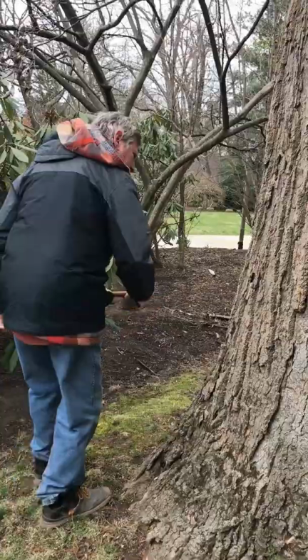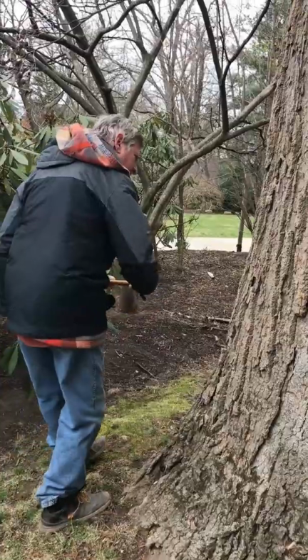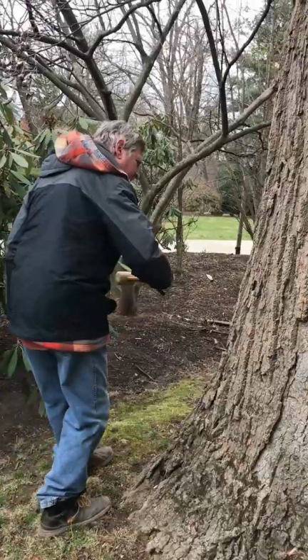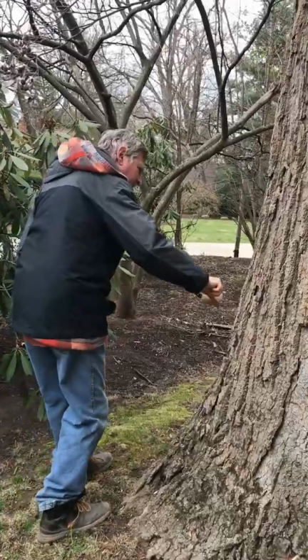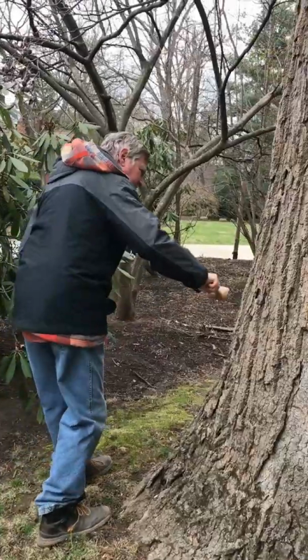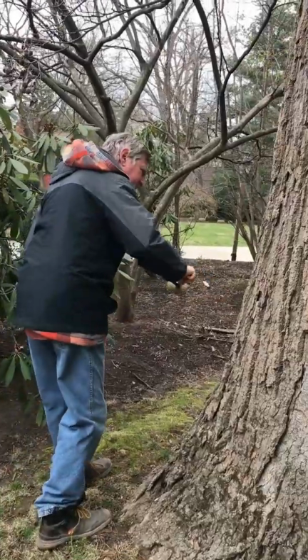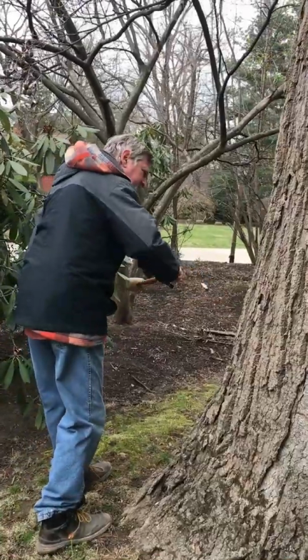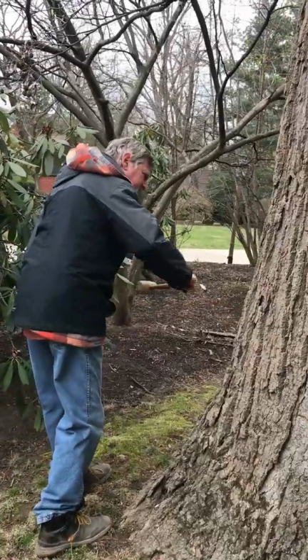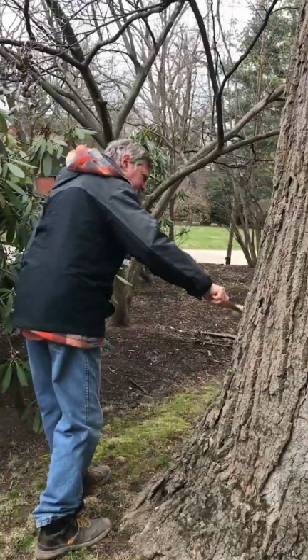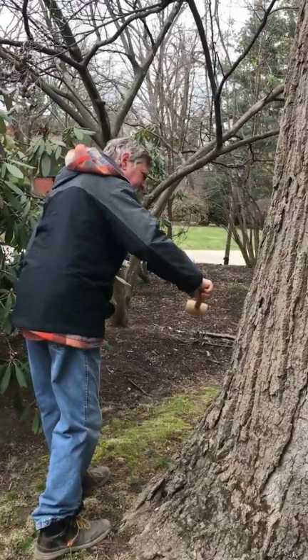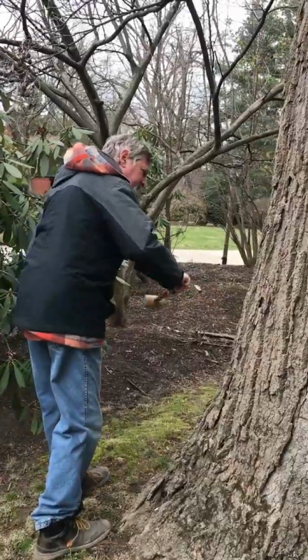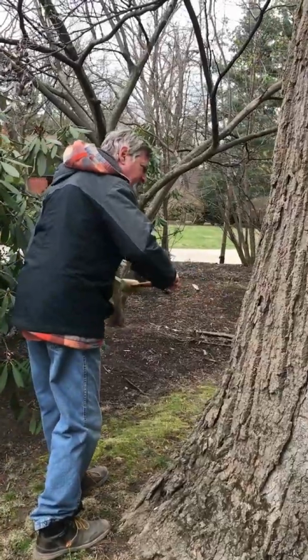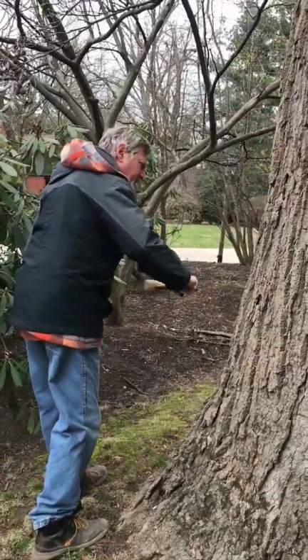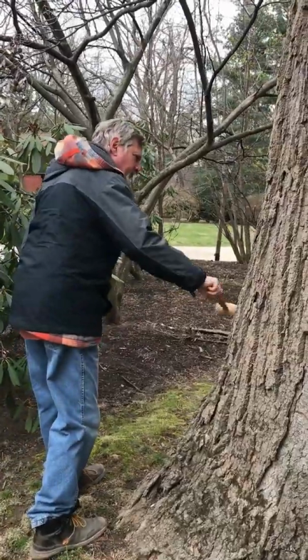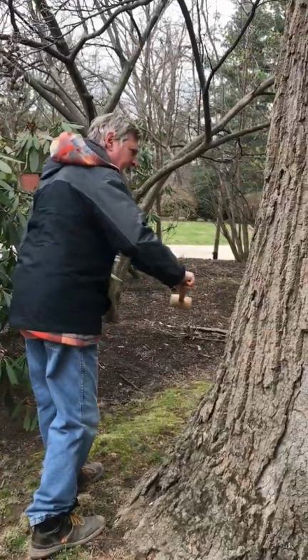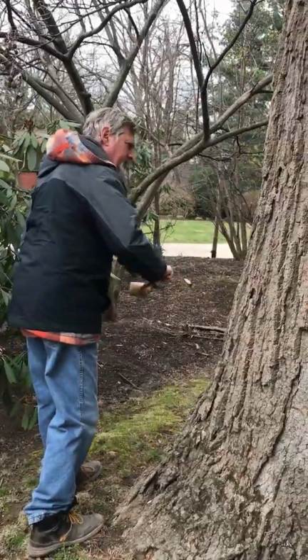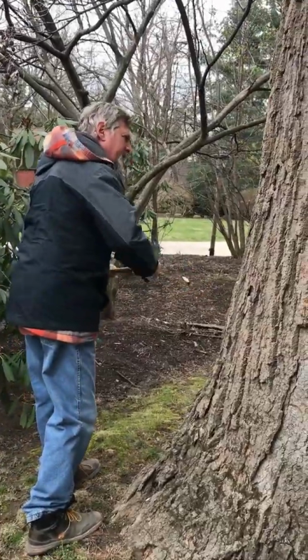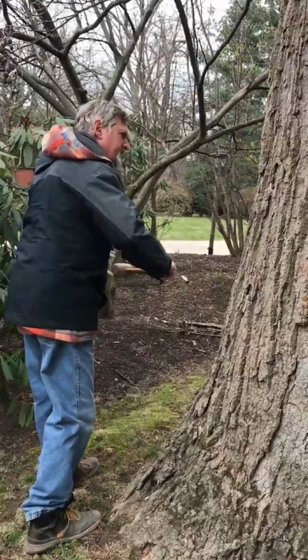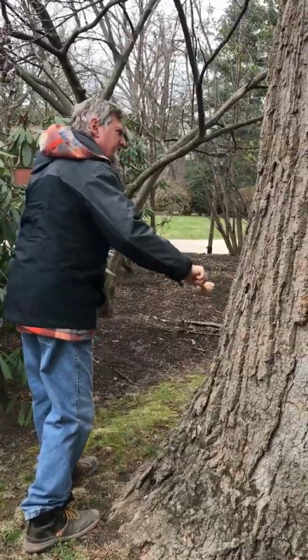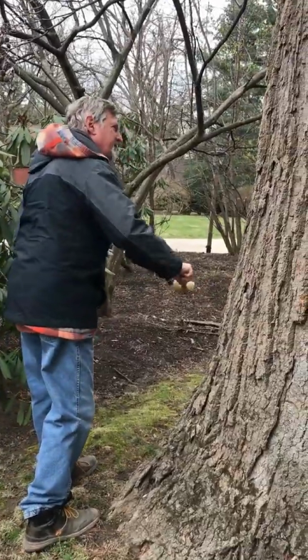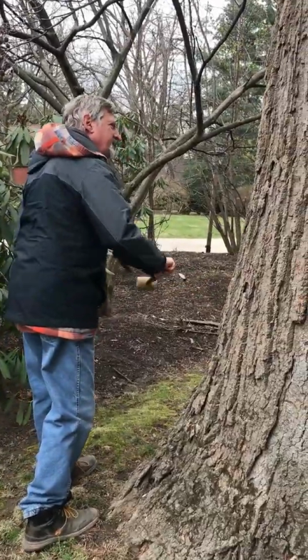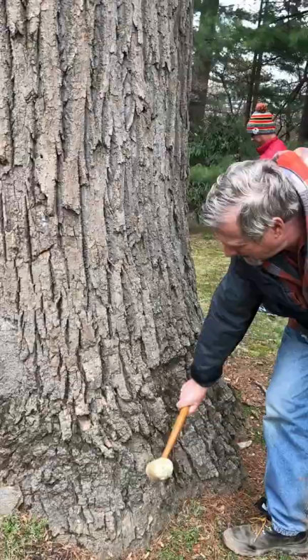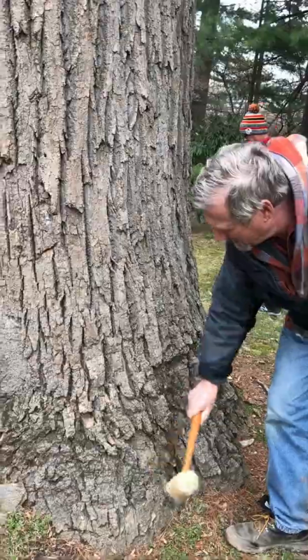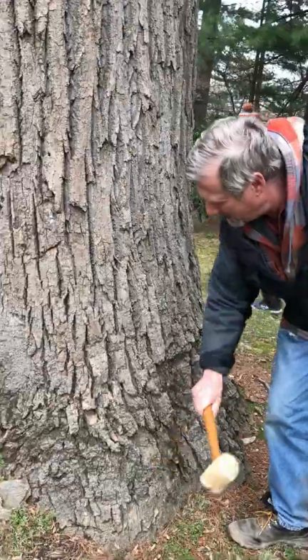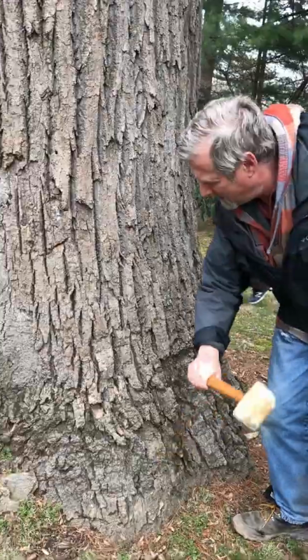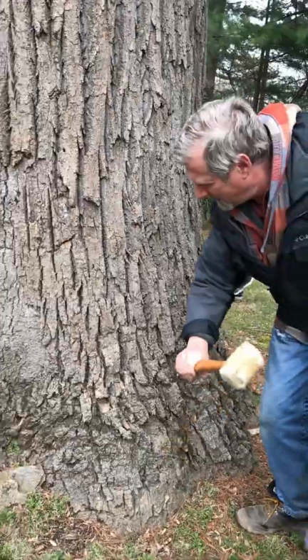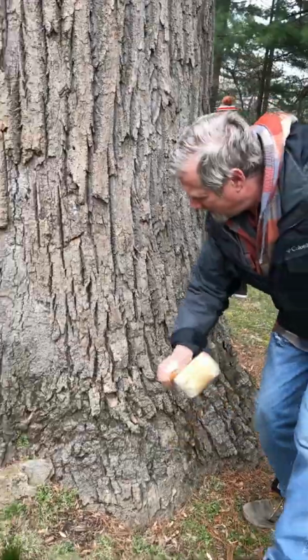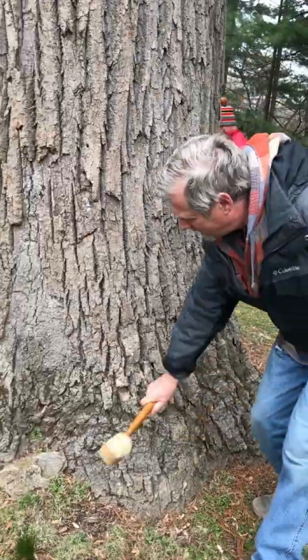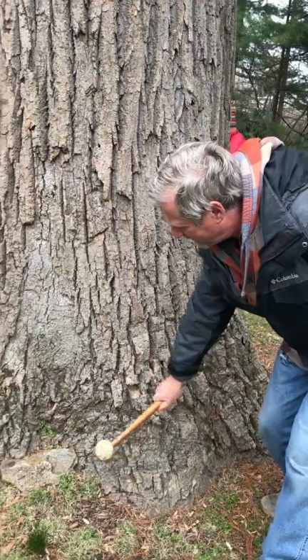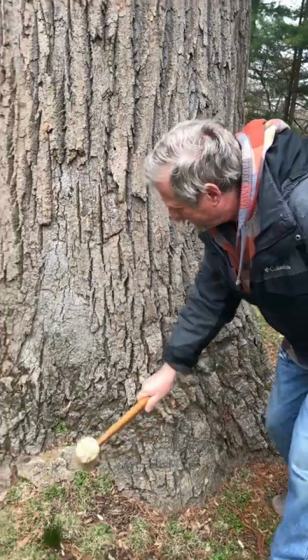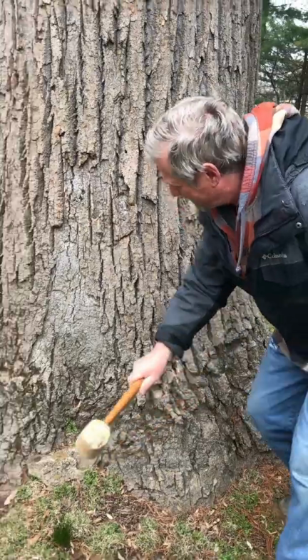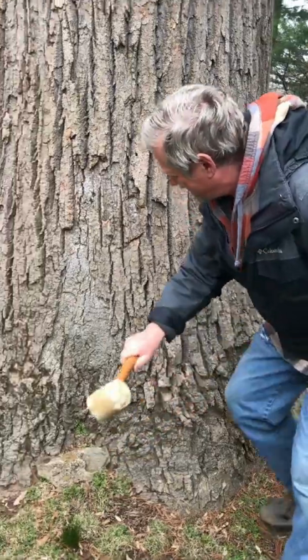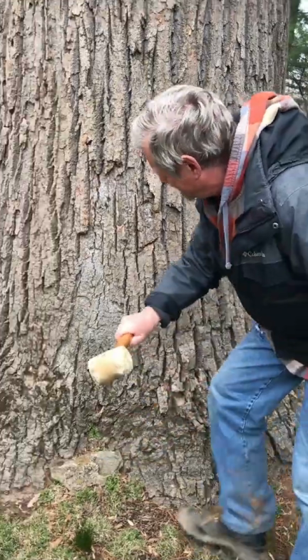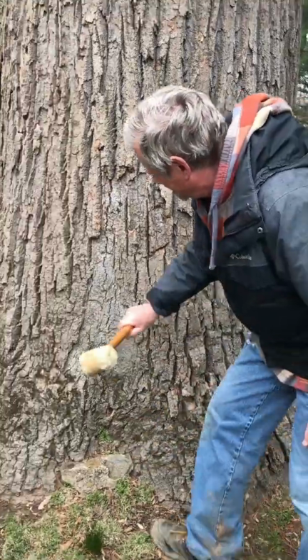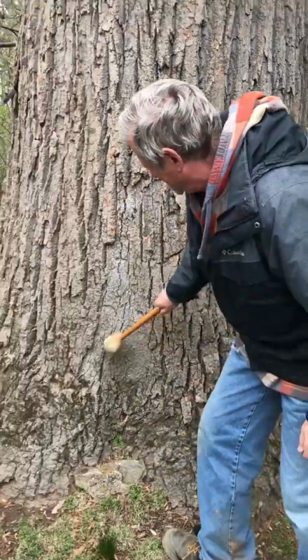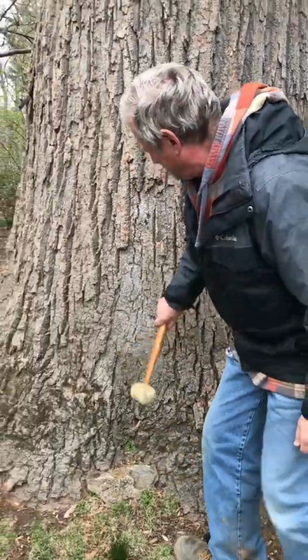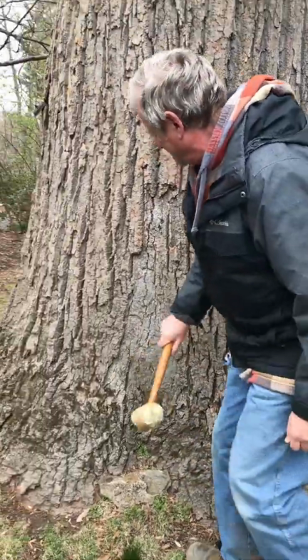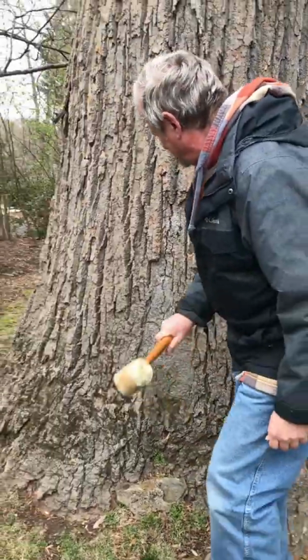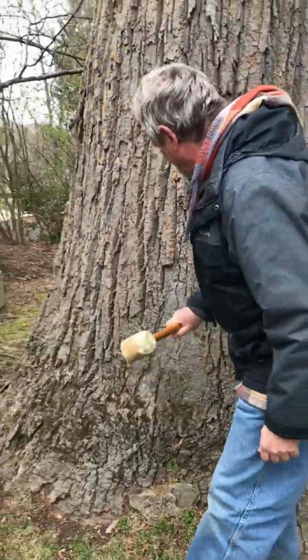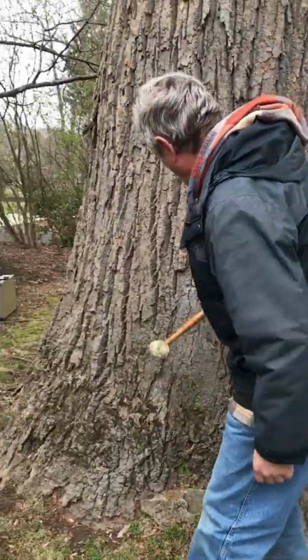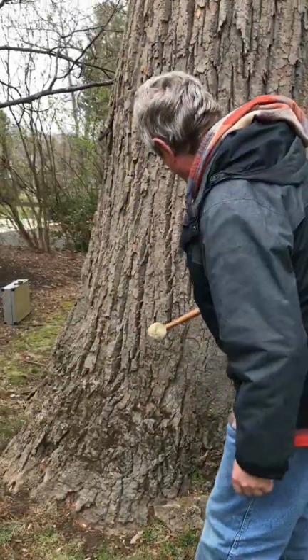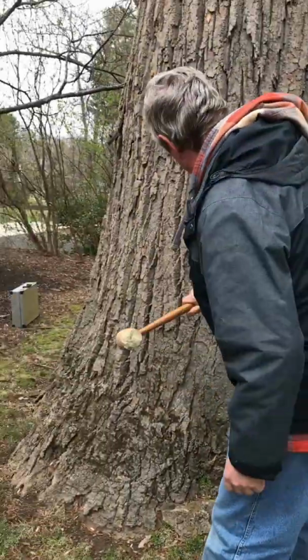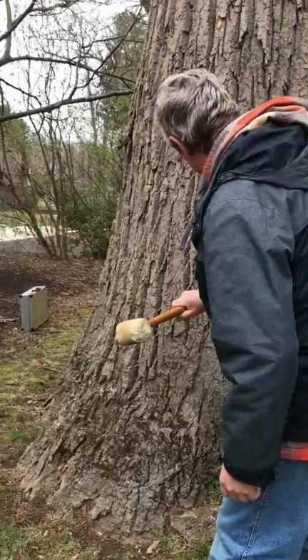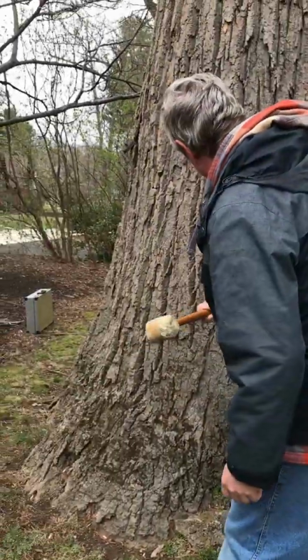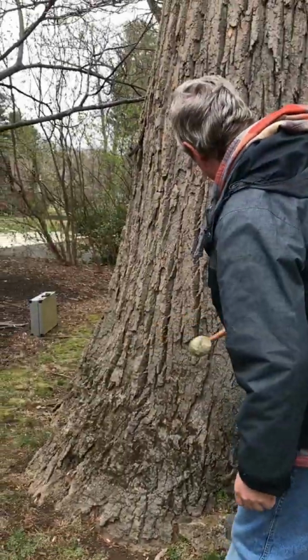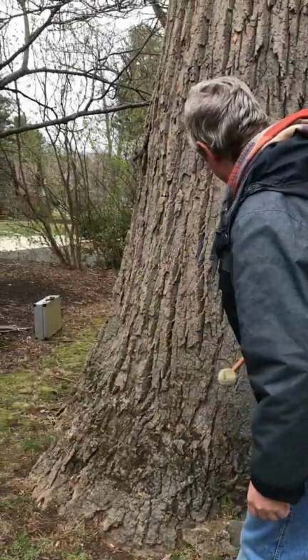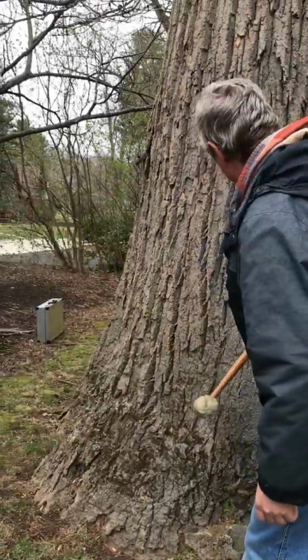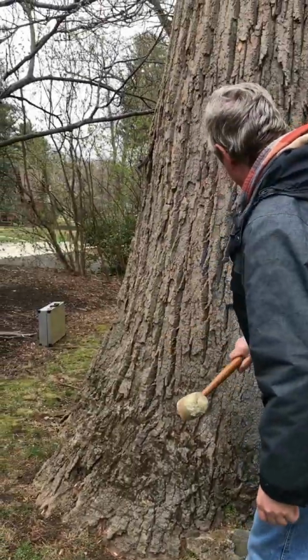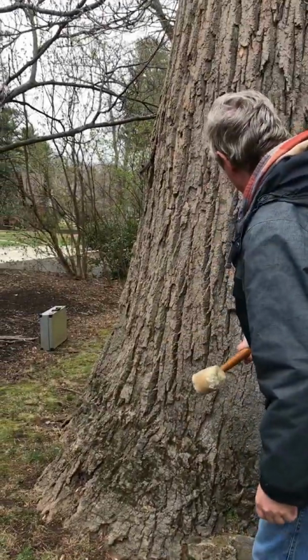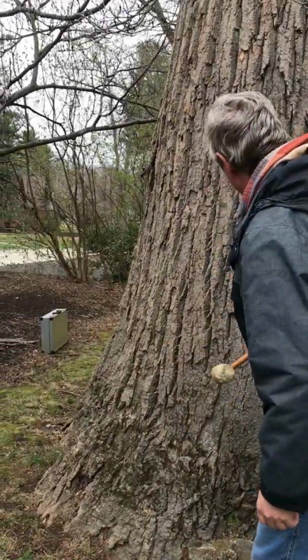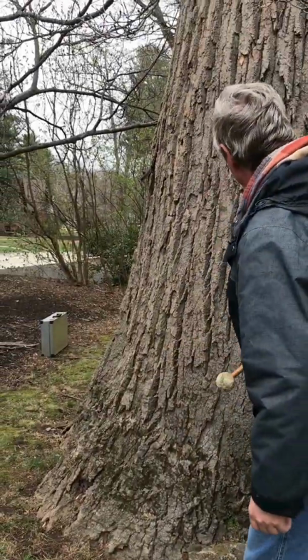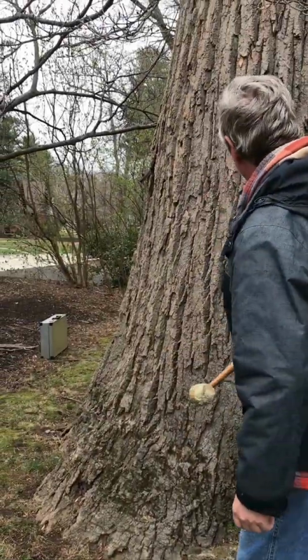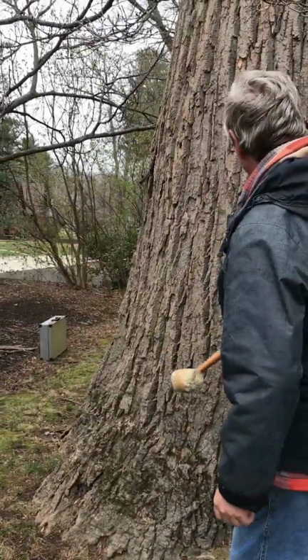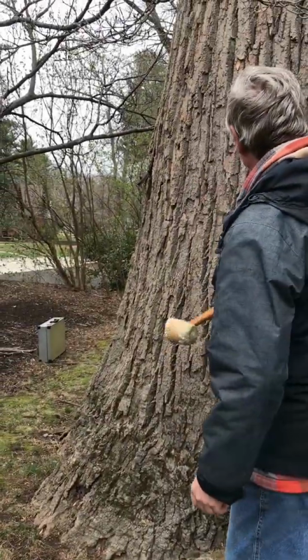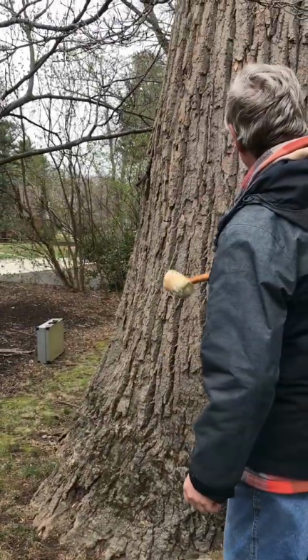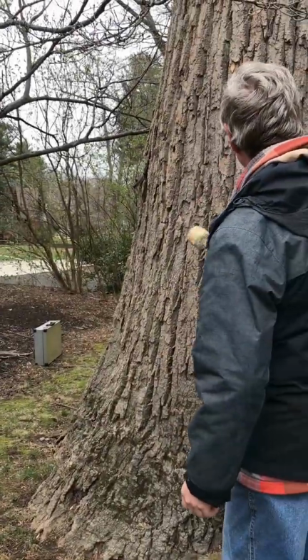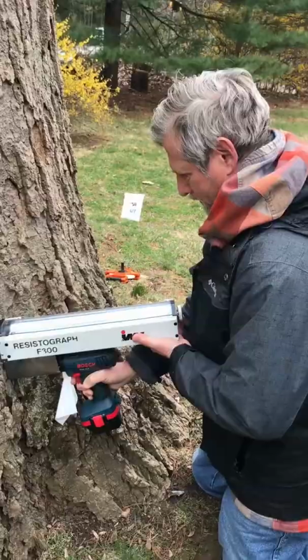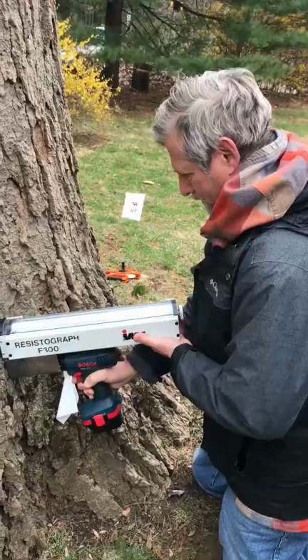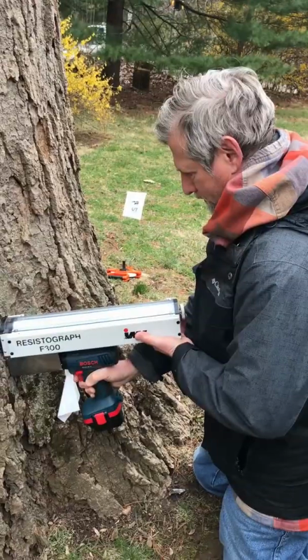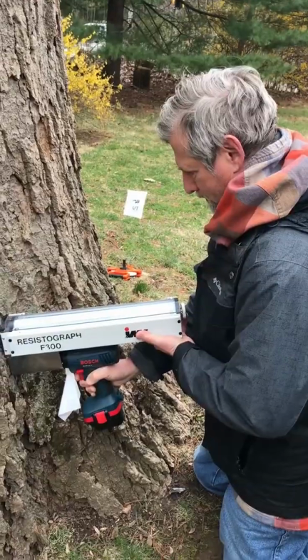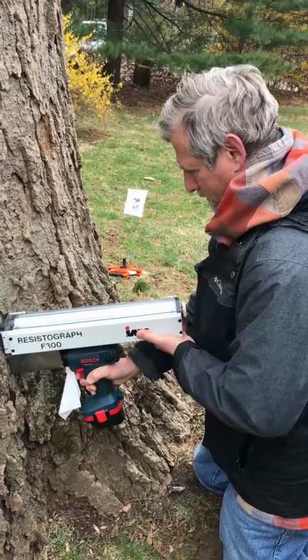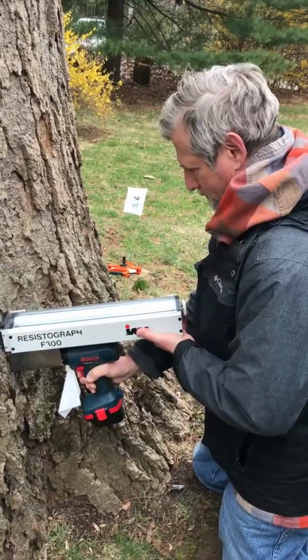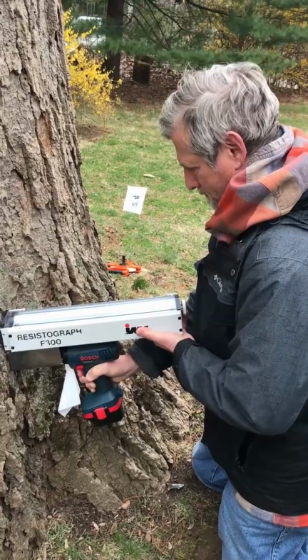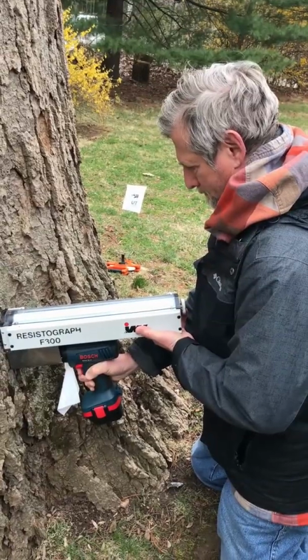Jason is using a rubber mallet to sound the tree, essentially listening for any hollow points within the tree's trunk. And then once we did that, we took out the resistograph.